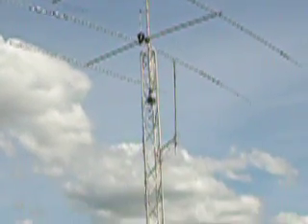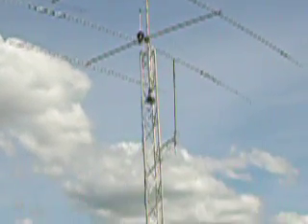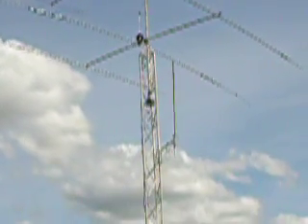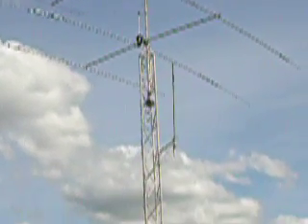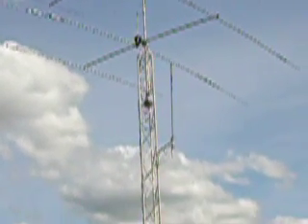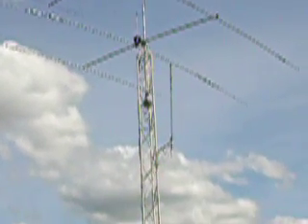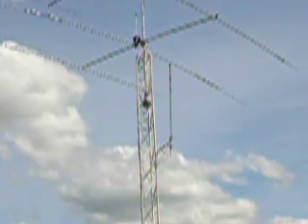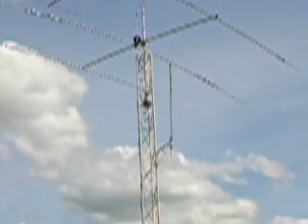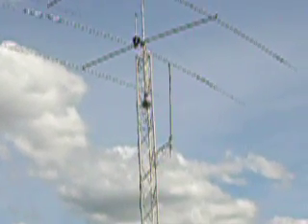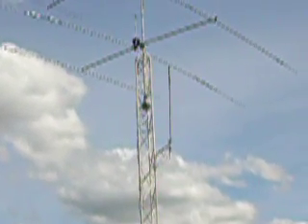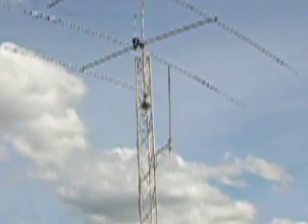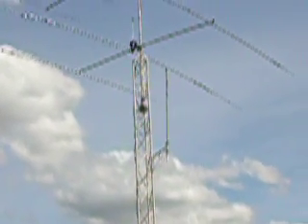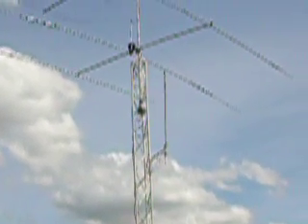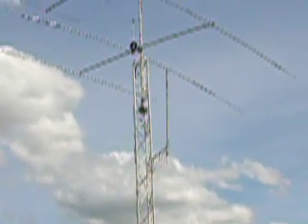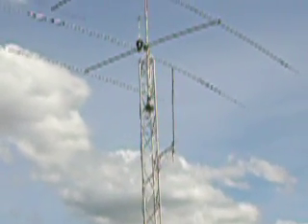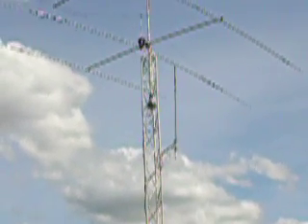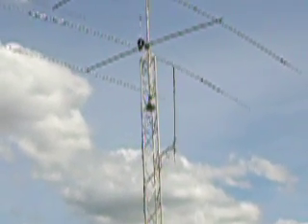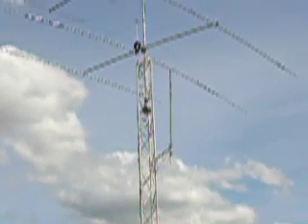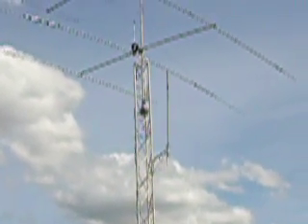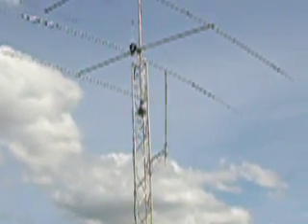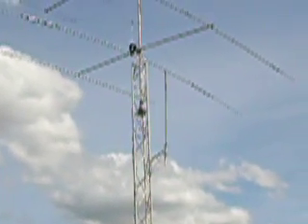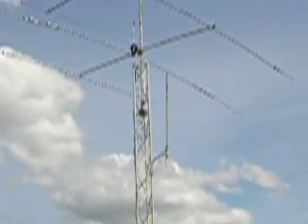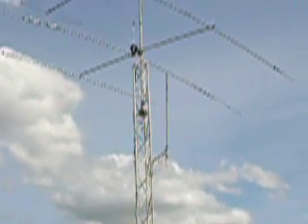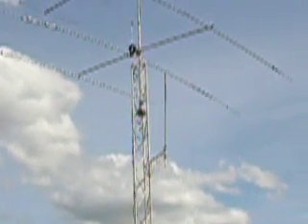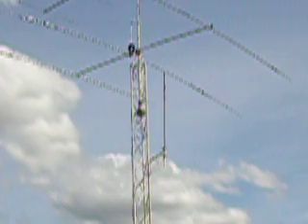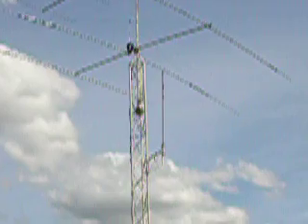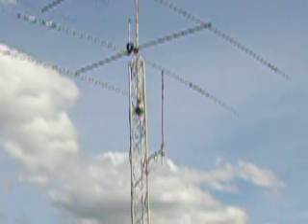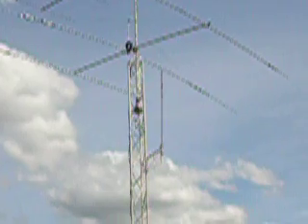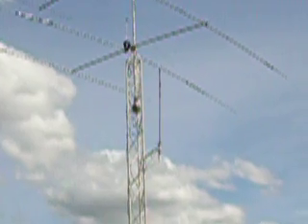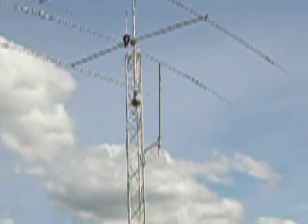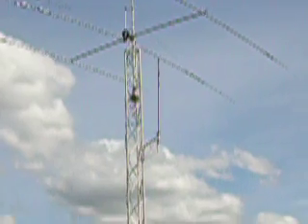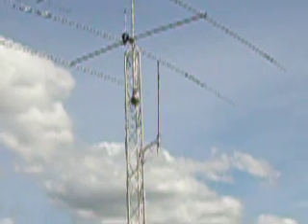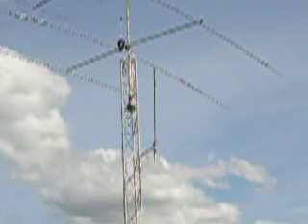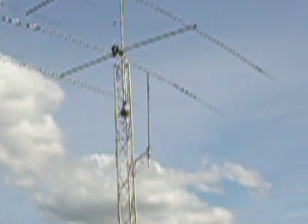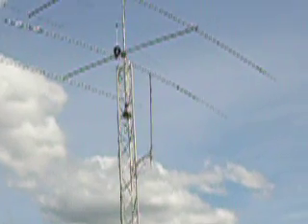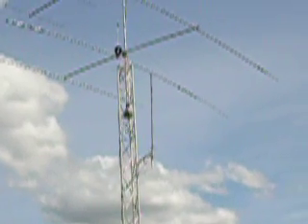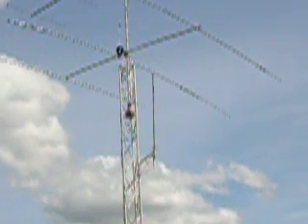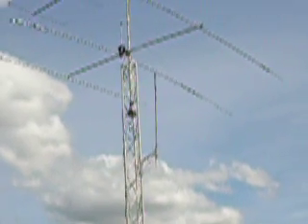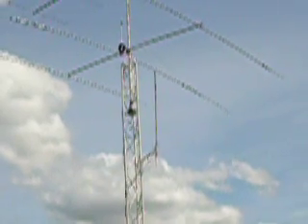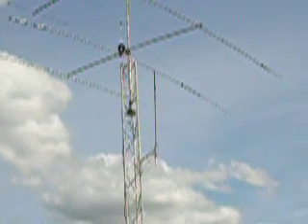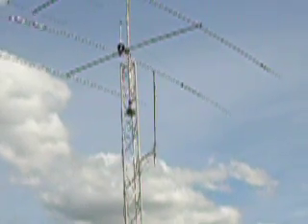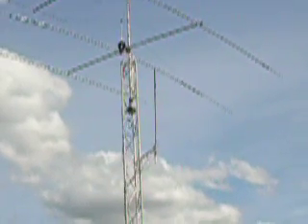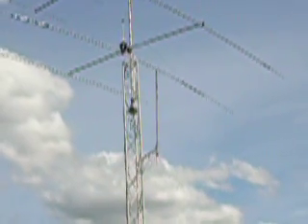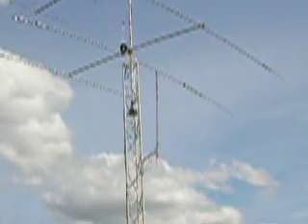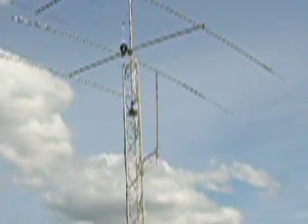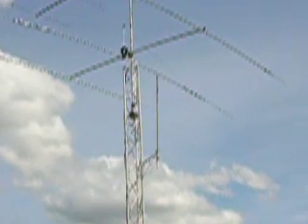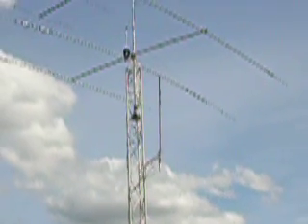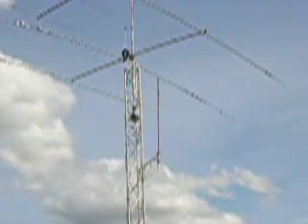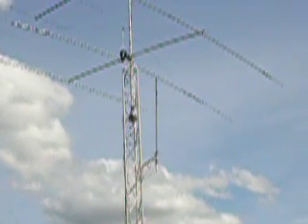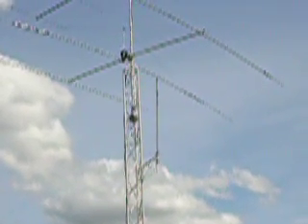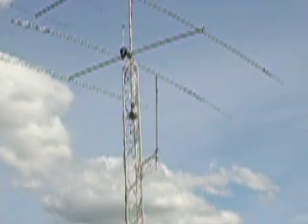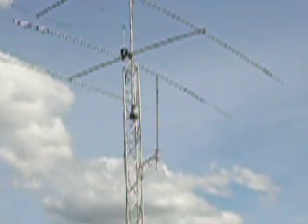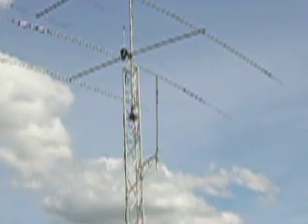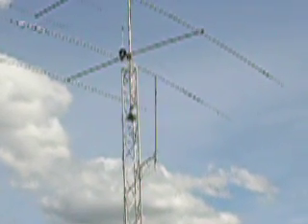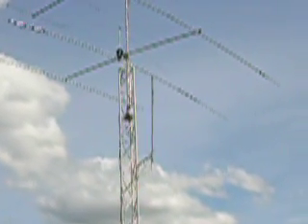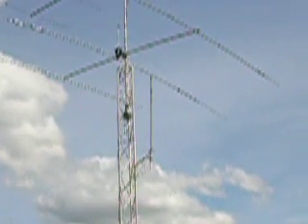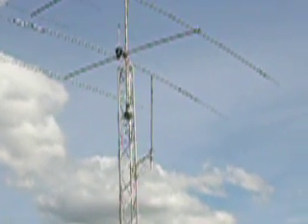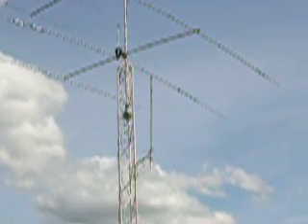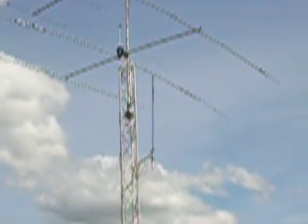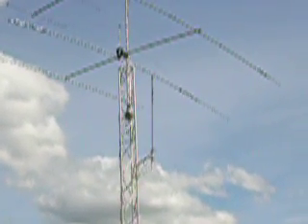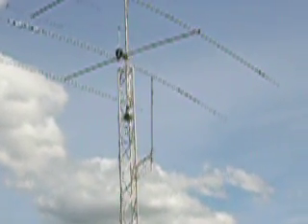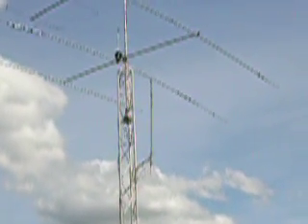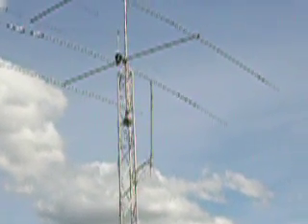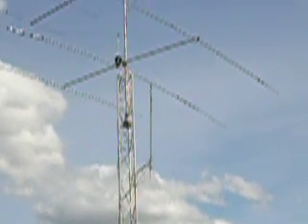And at 40 feet, an Omni for VHF, UHF, and 23 centimeters.